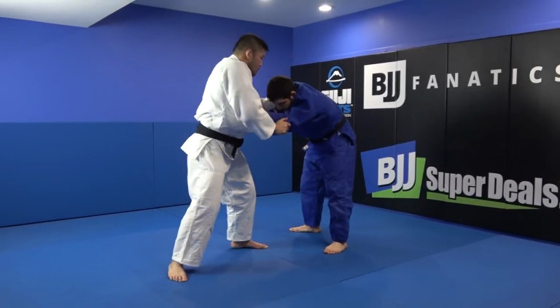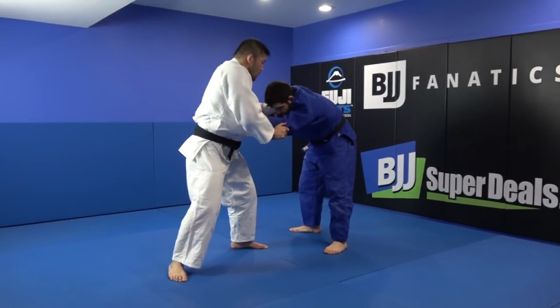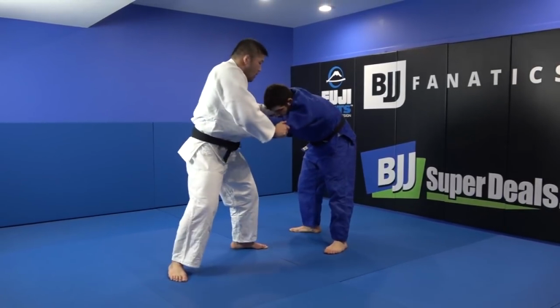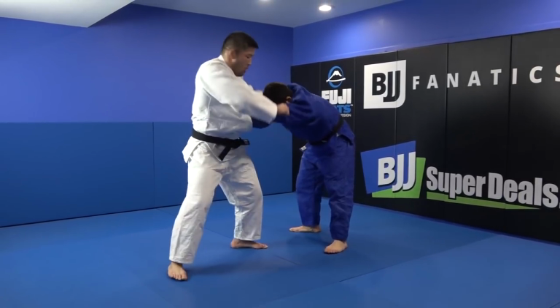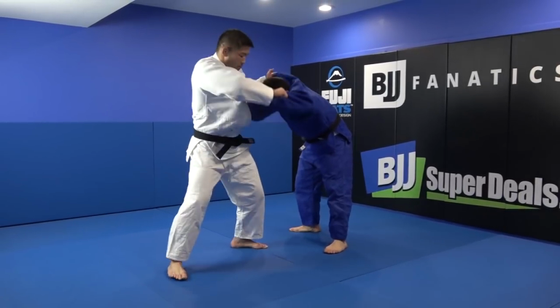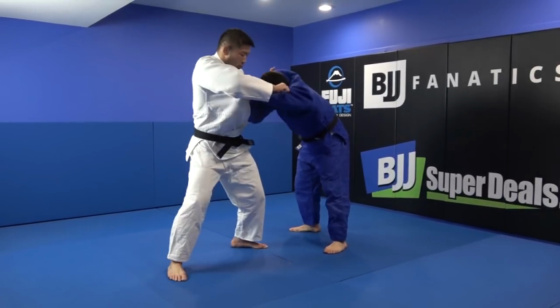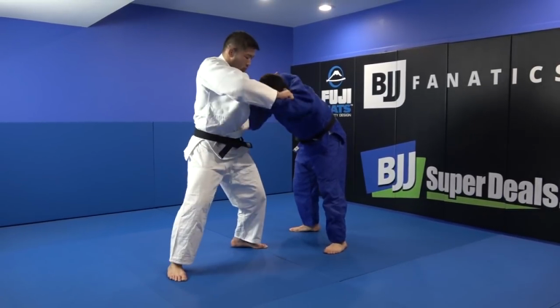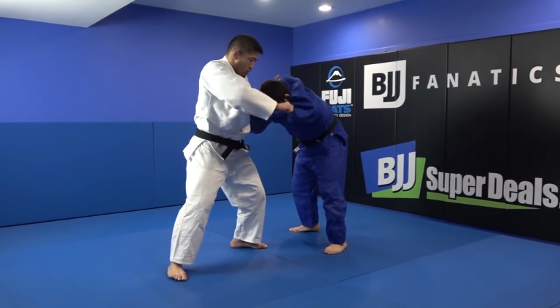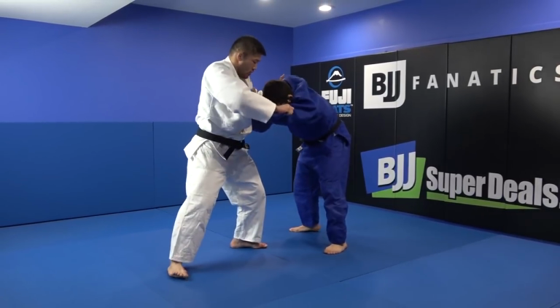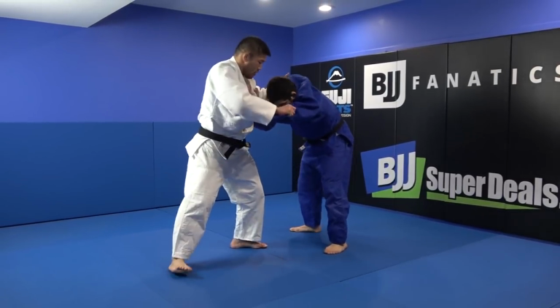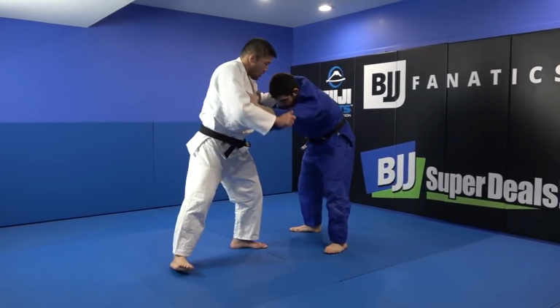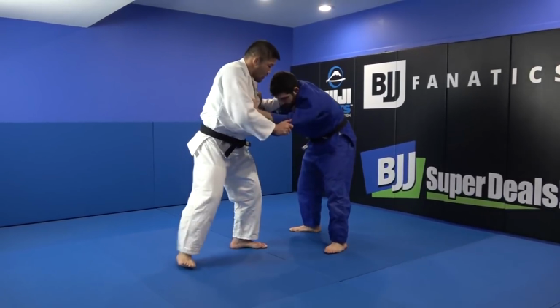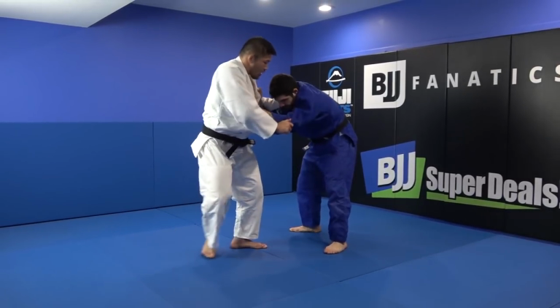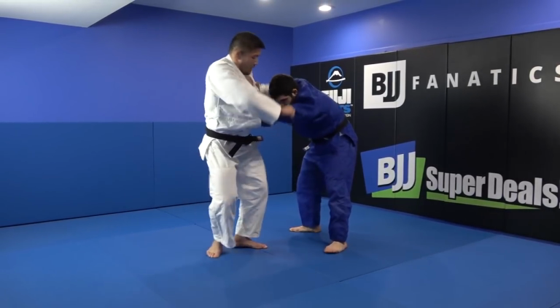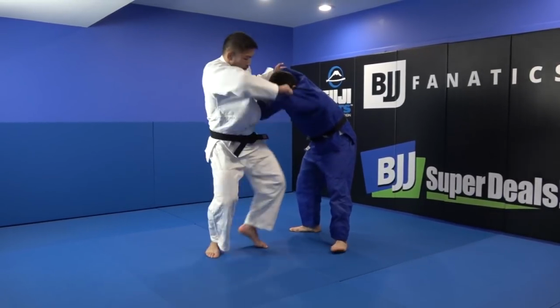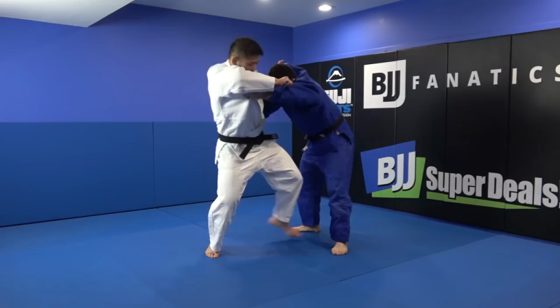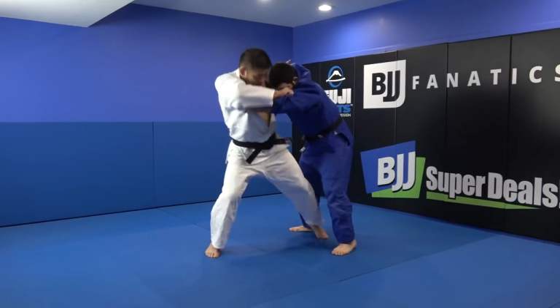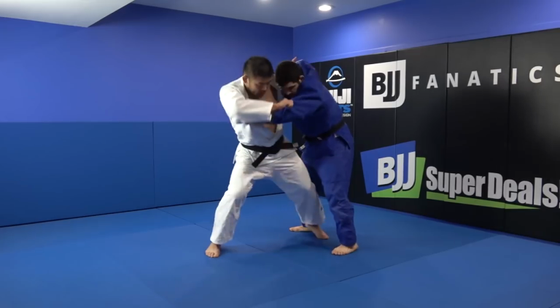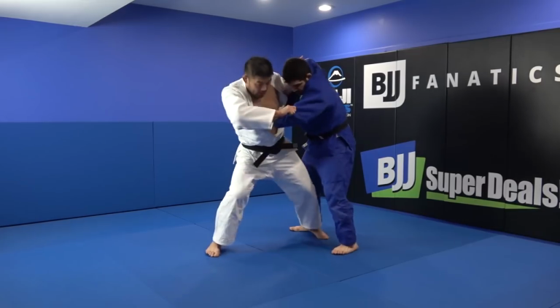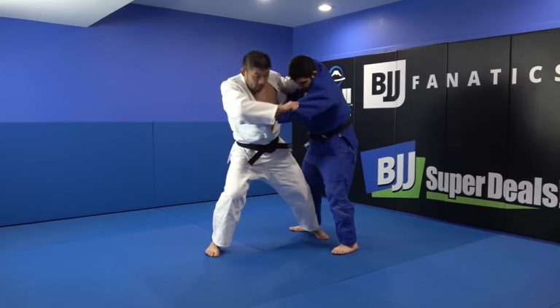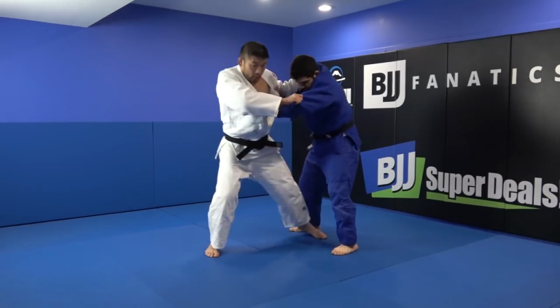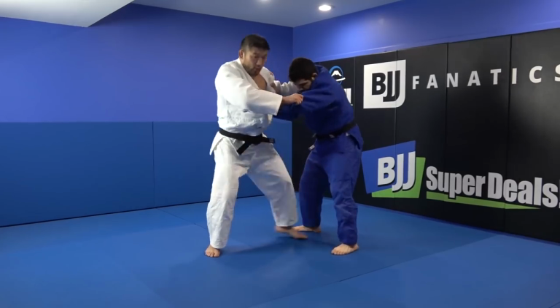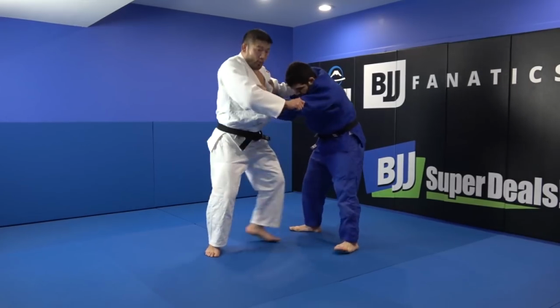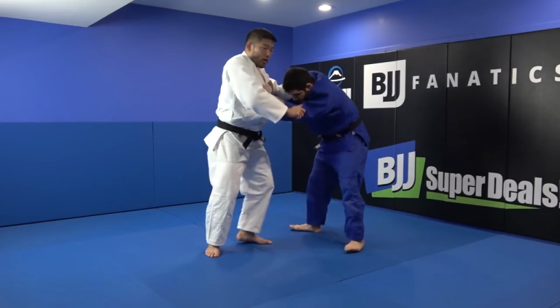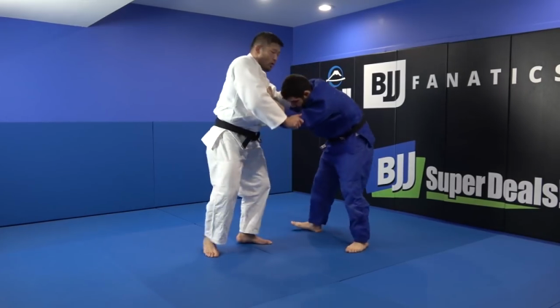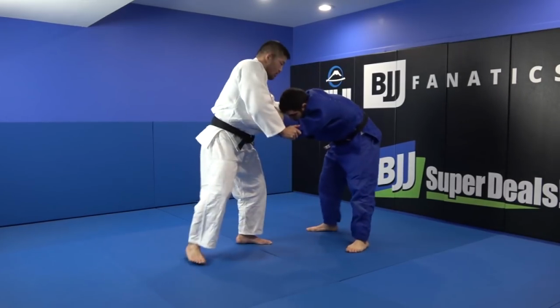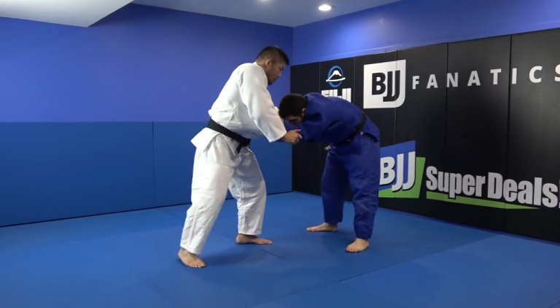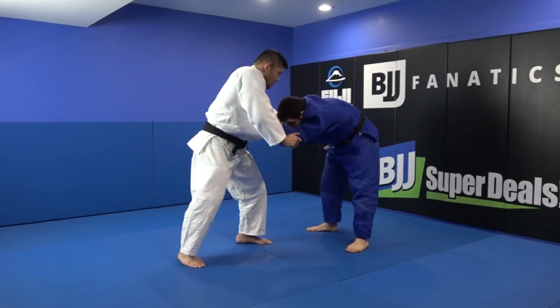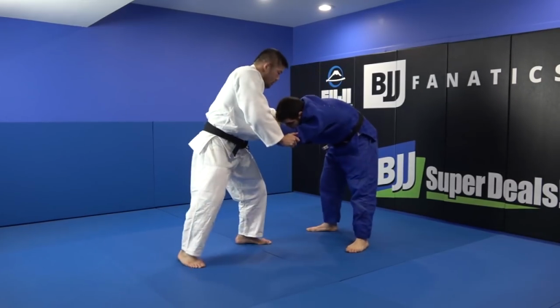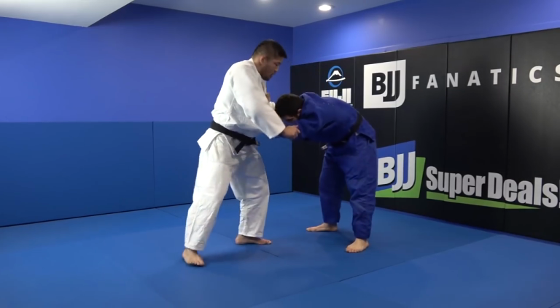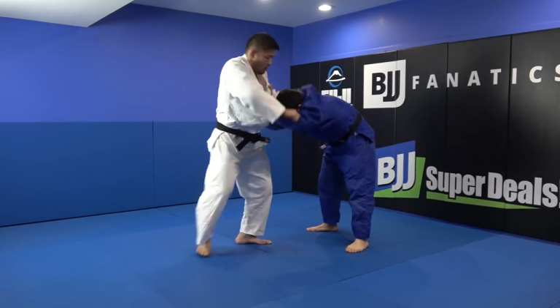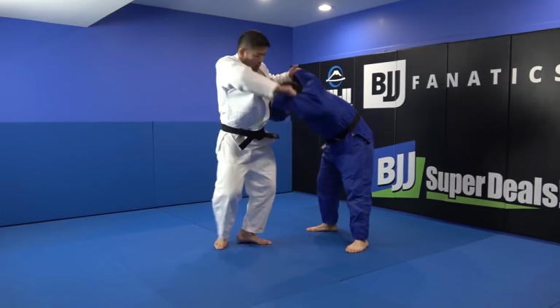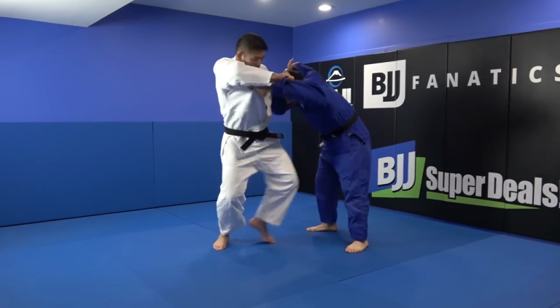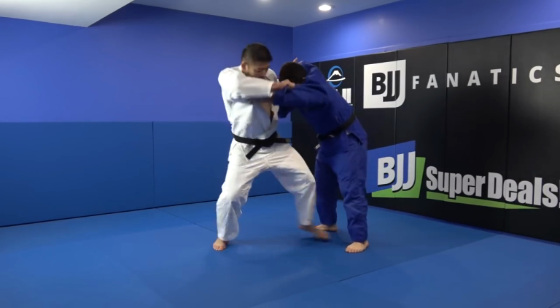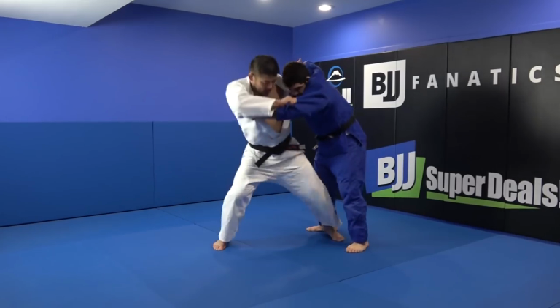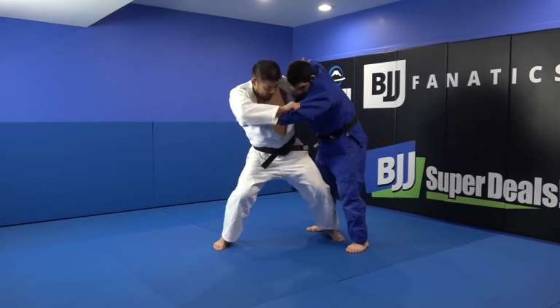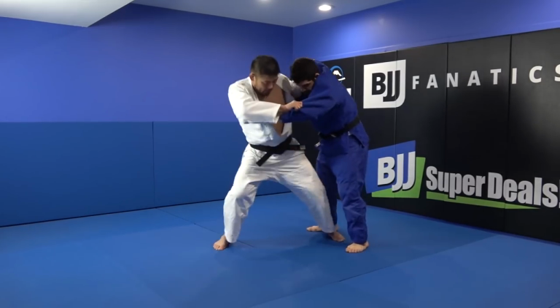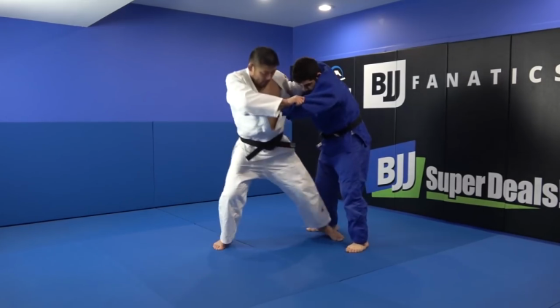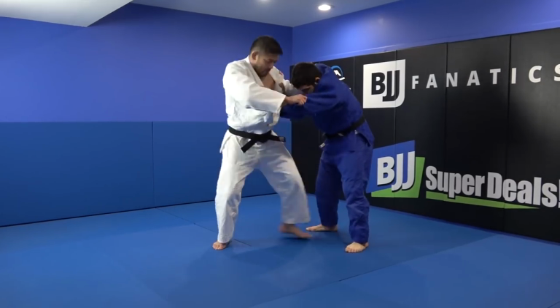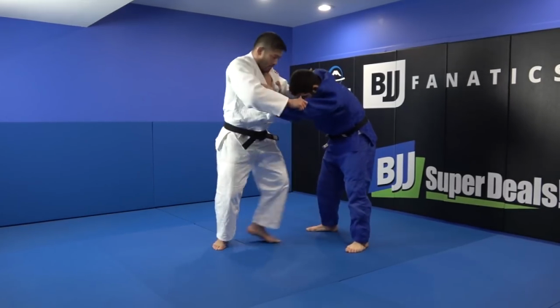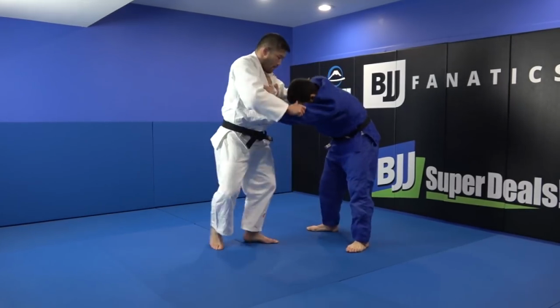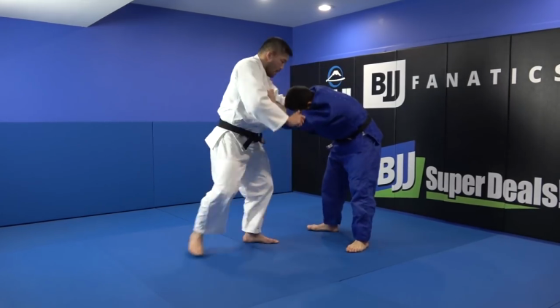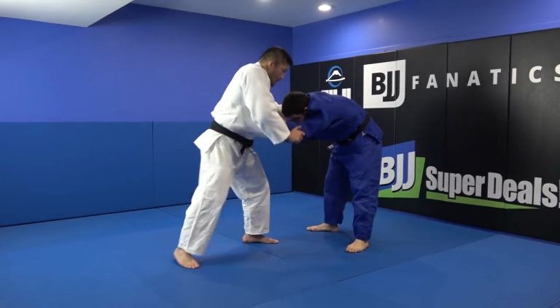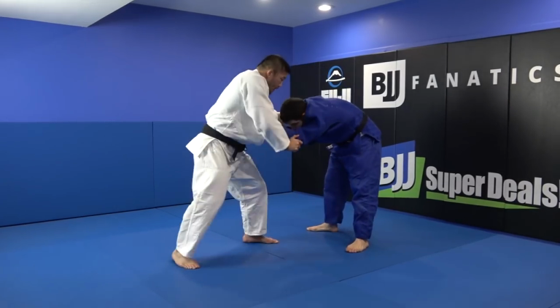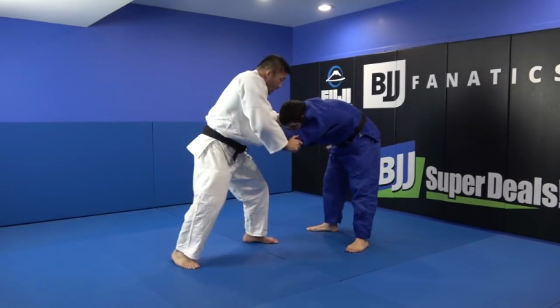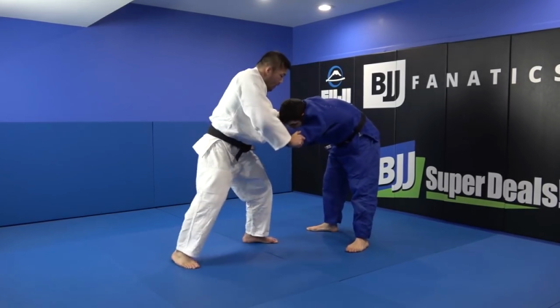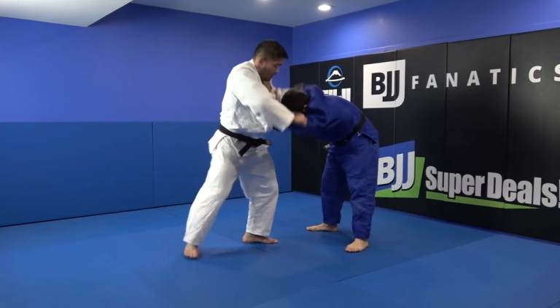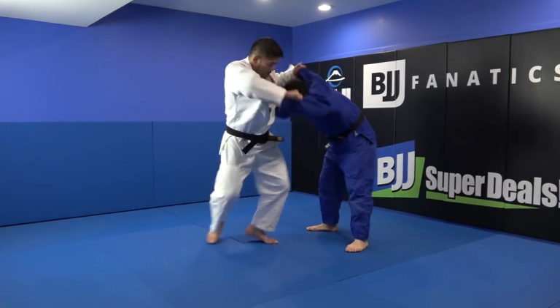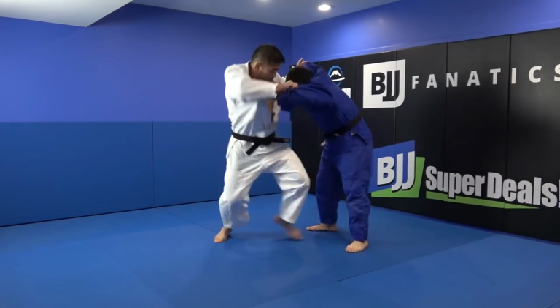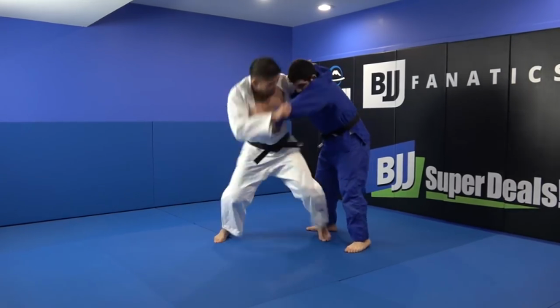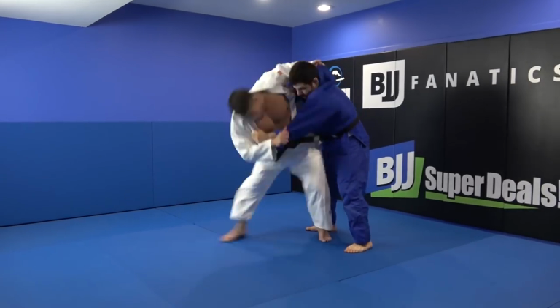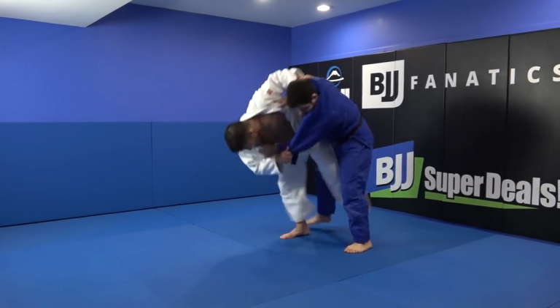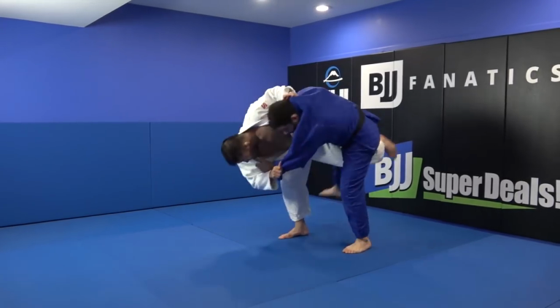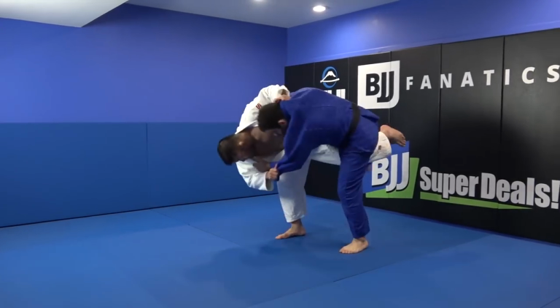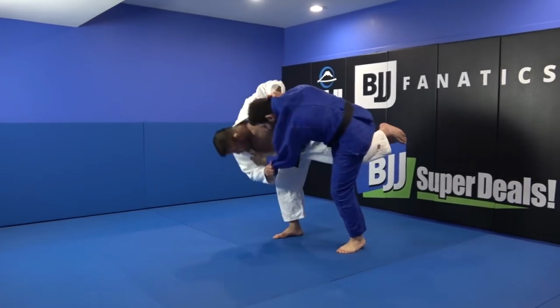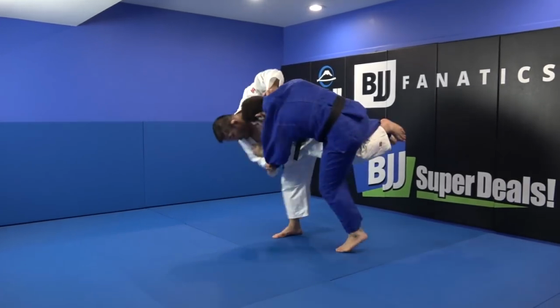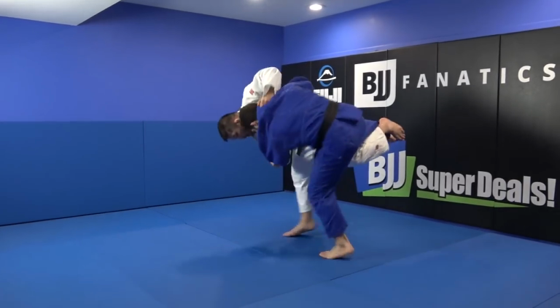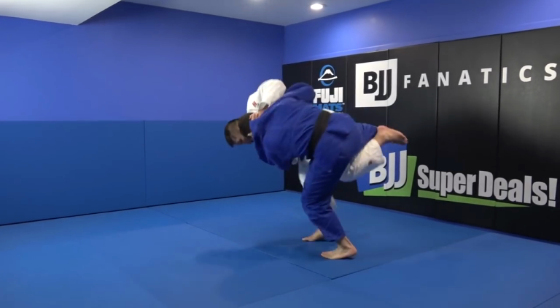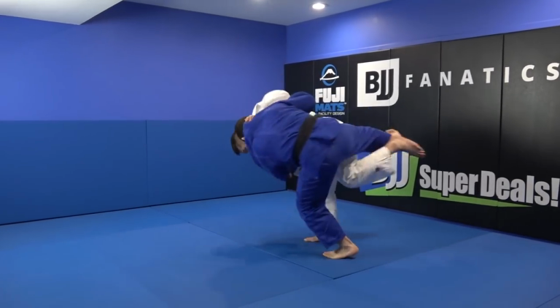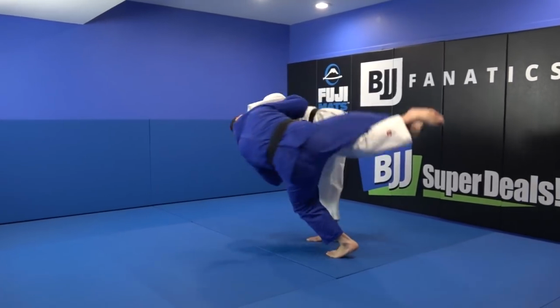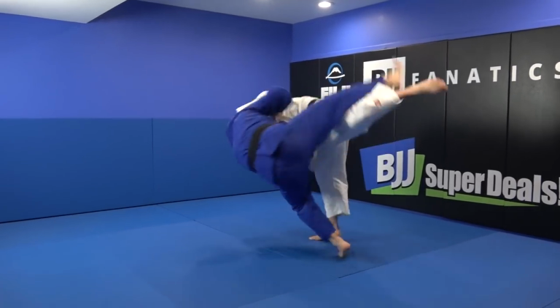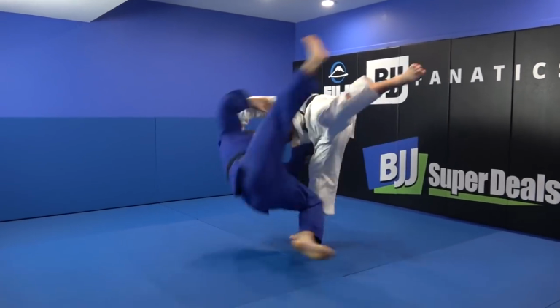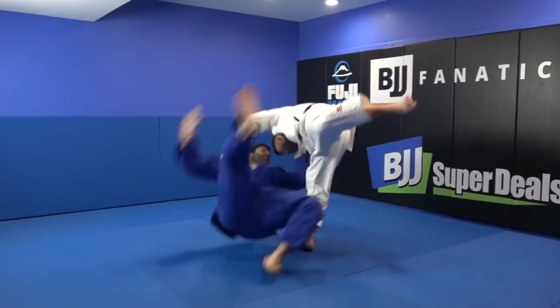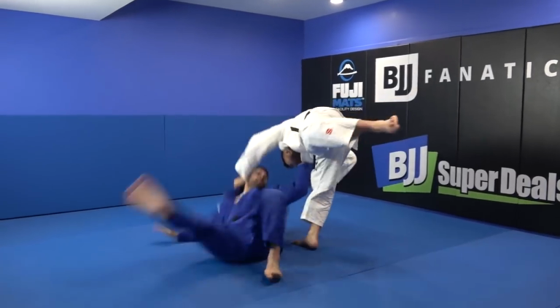Bend your knee like this, always keep your back straight here, make pressure. Pull — same time as your first step — and hopping.